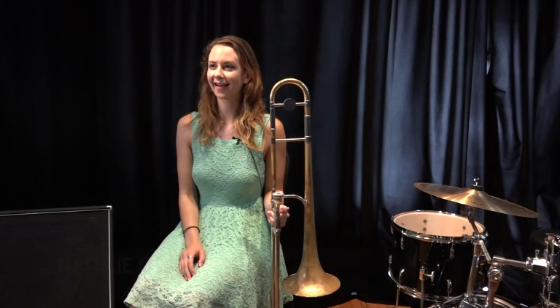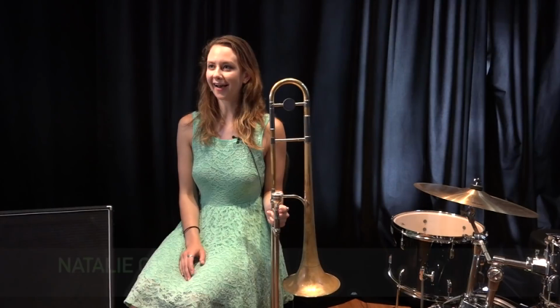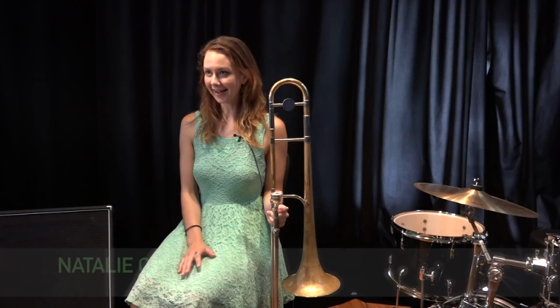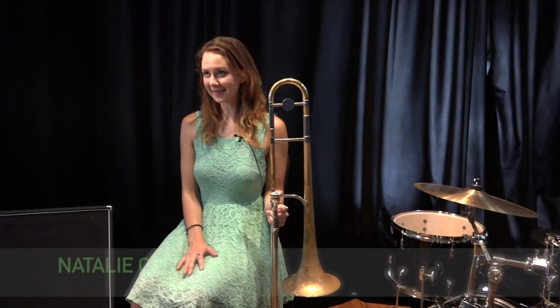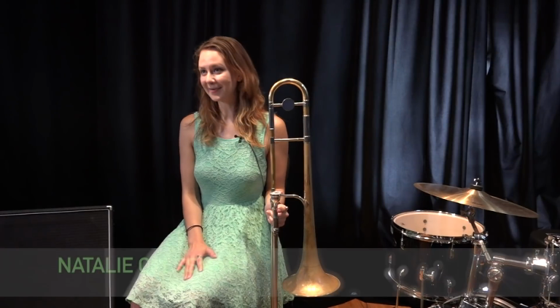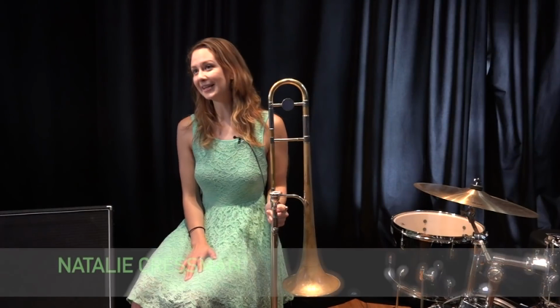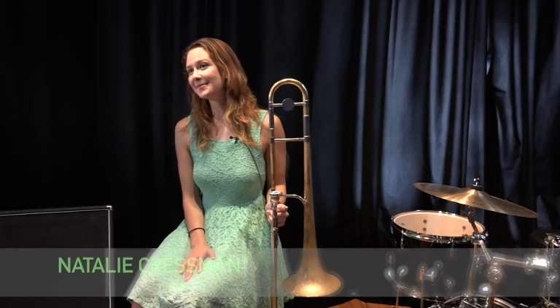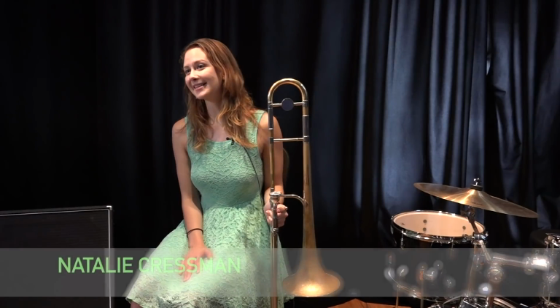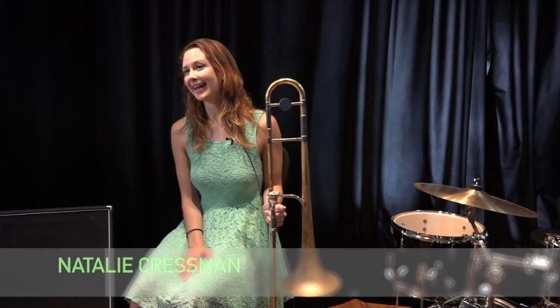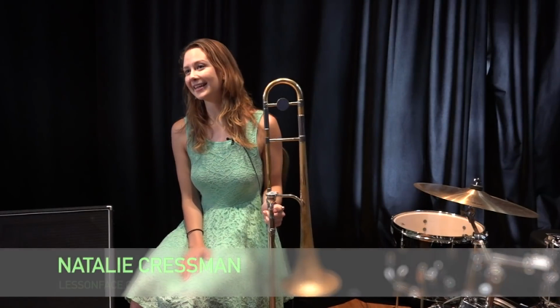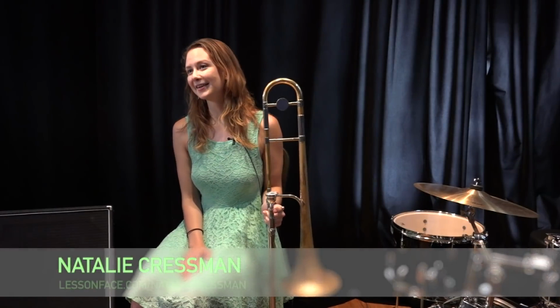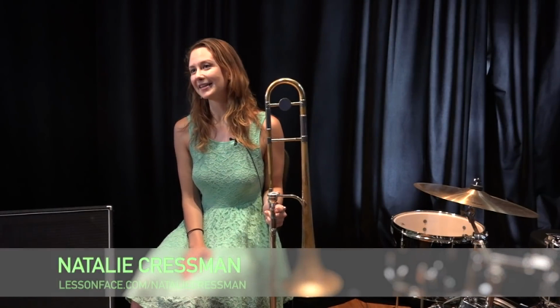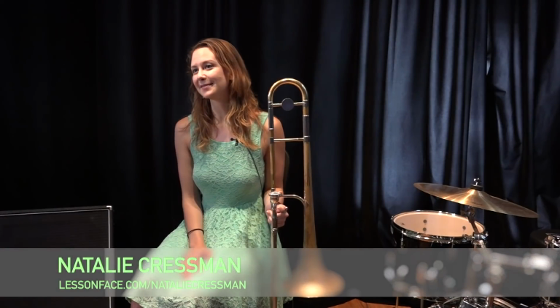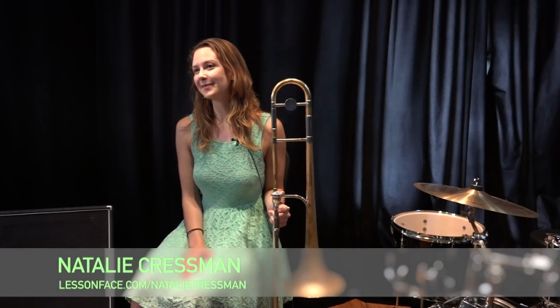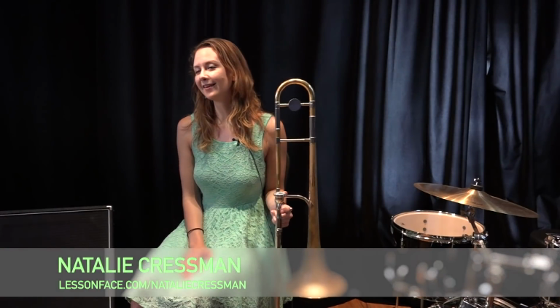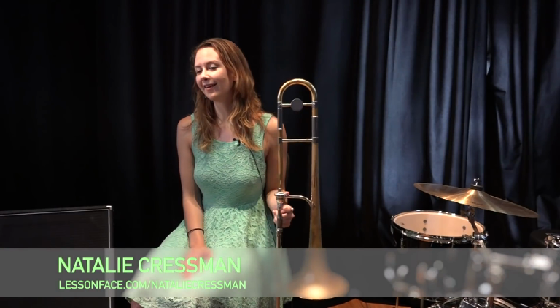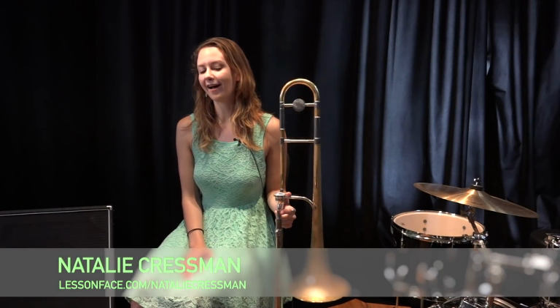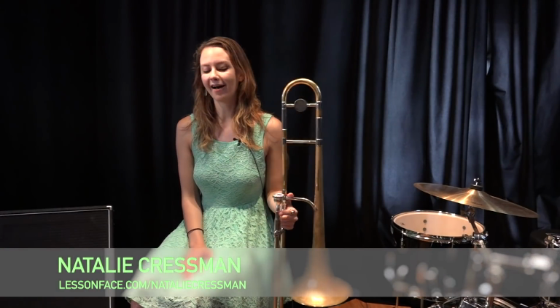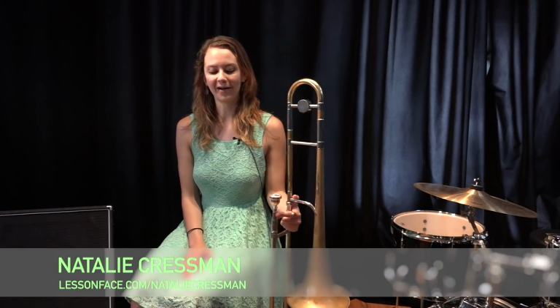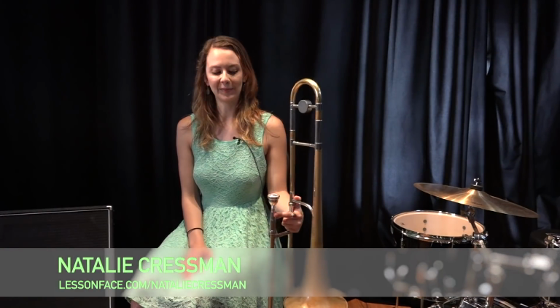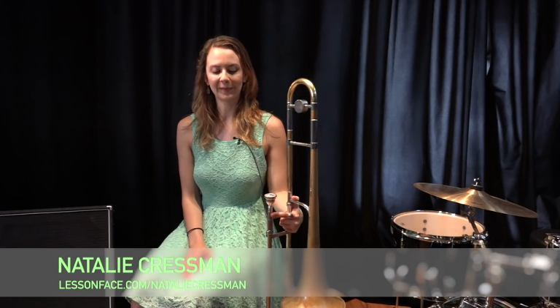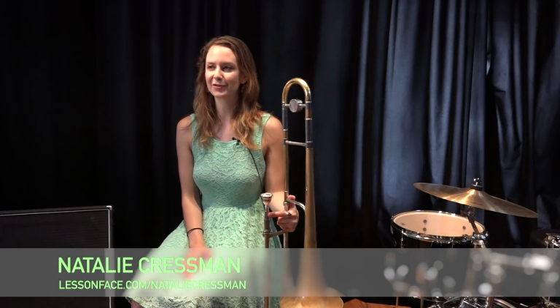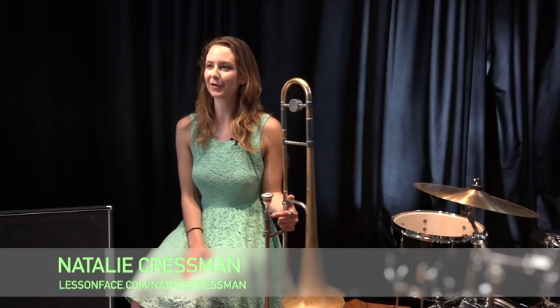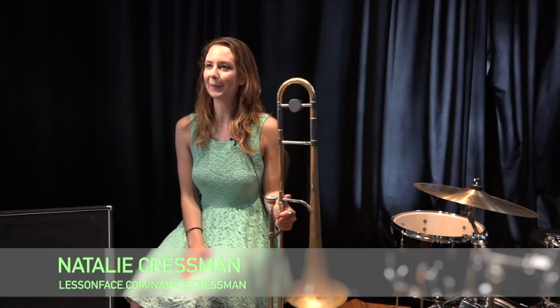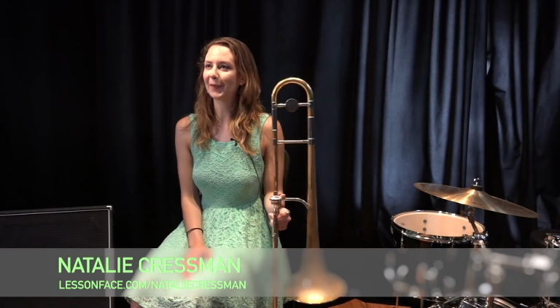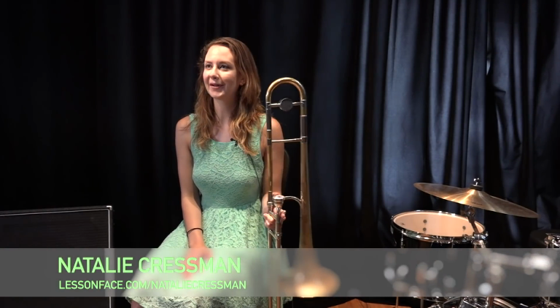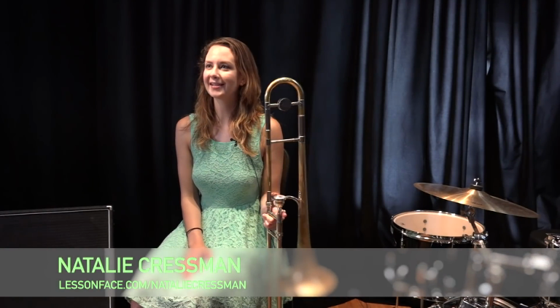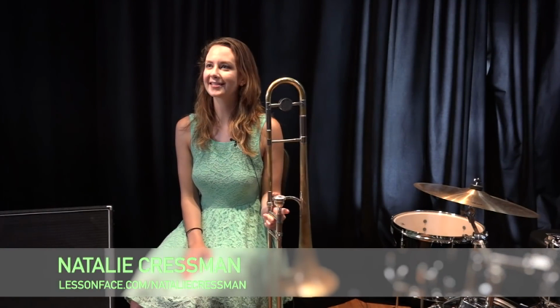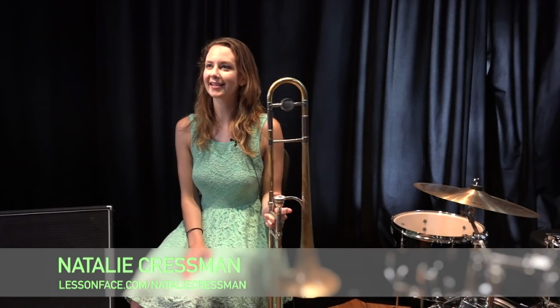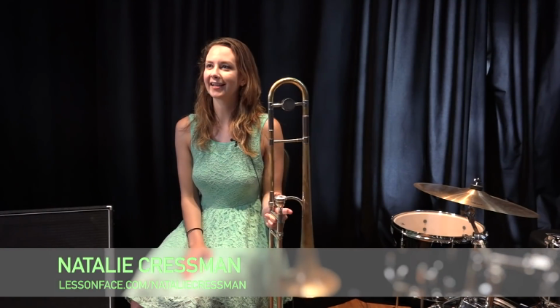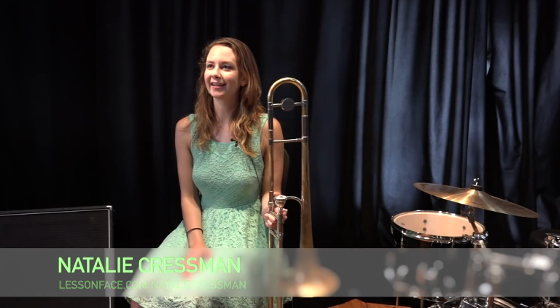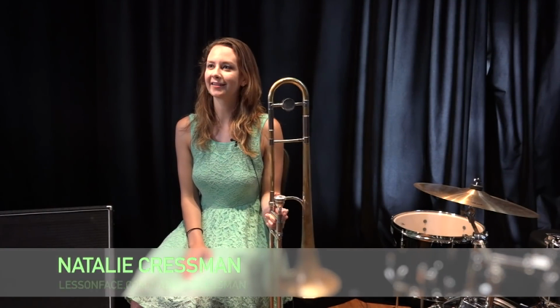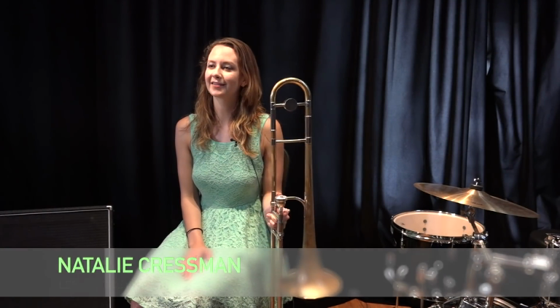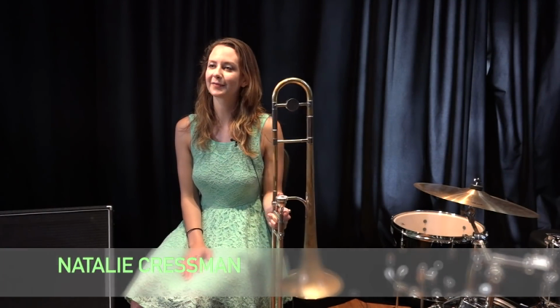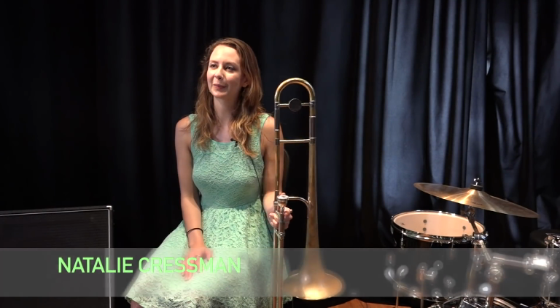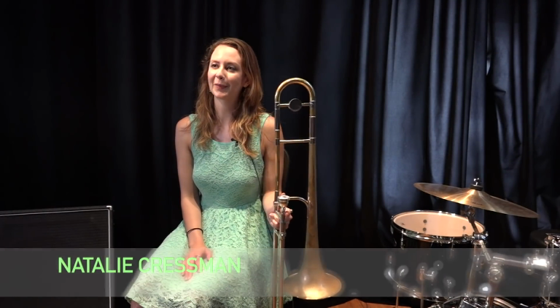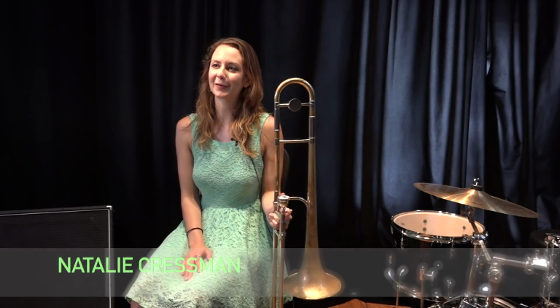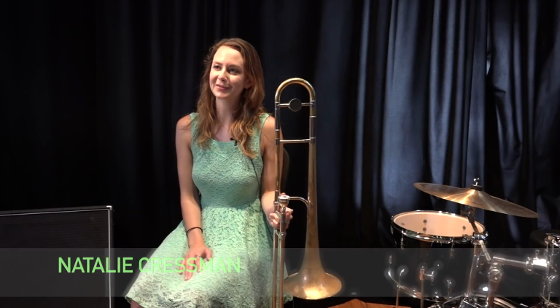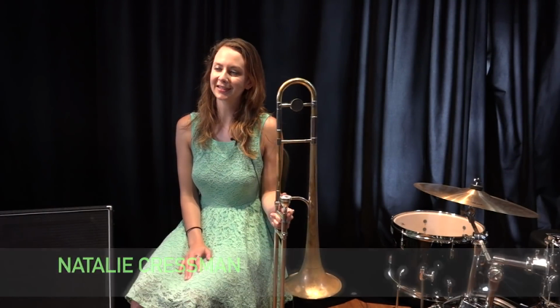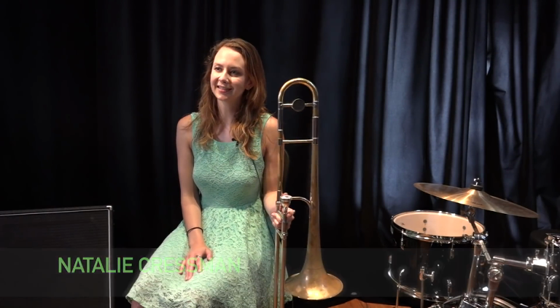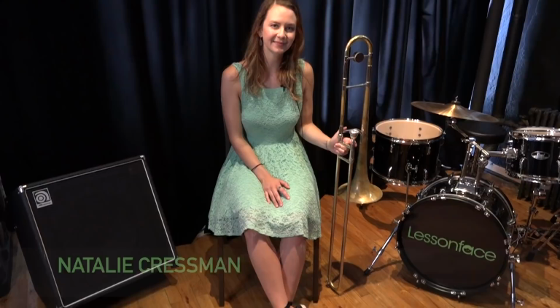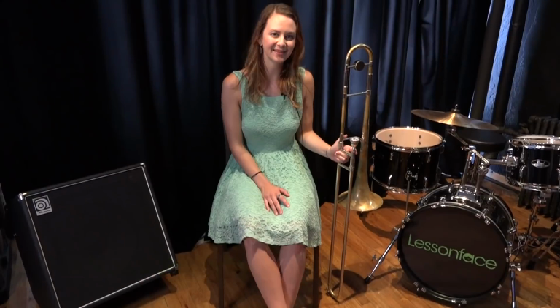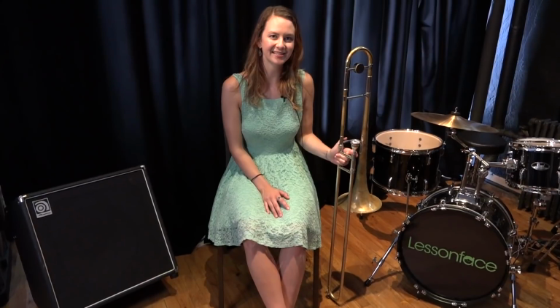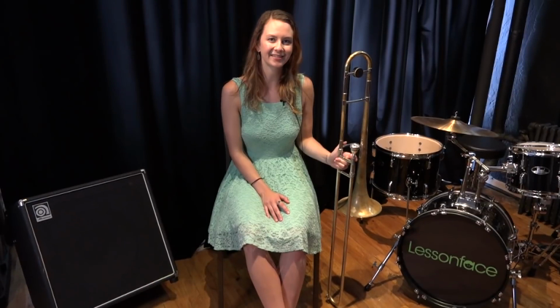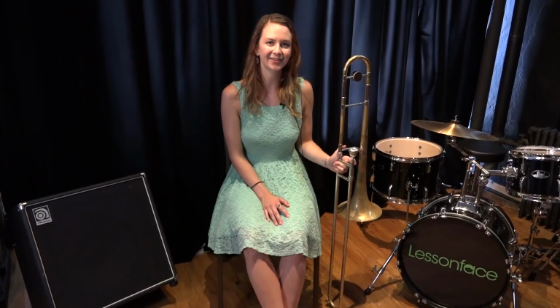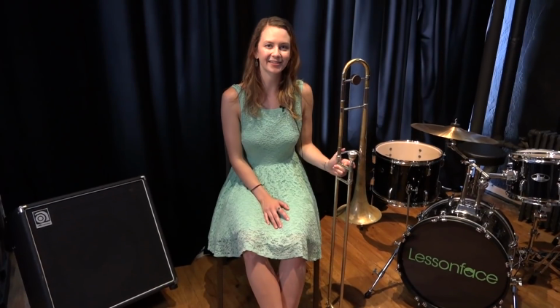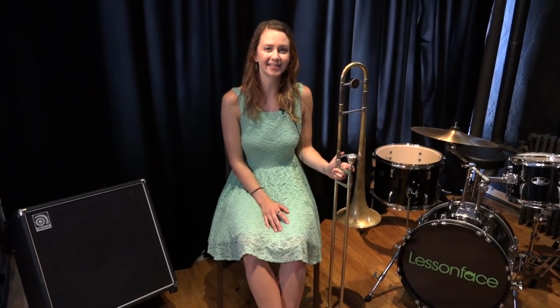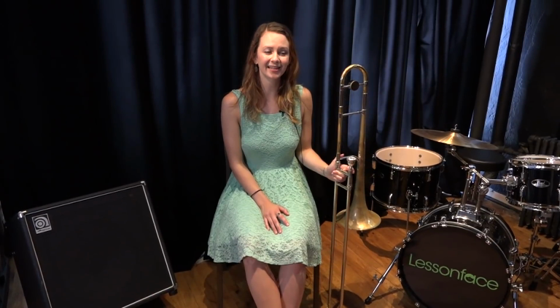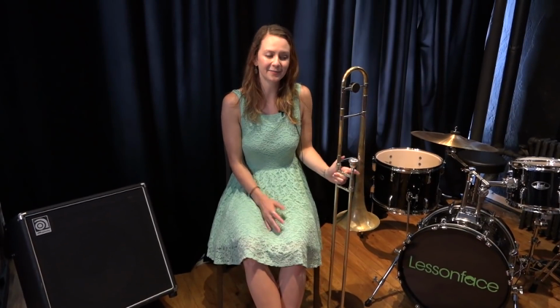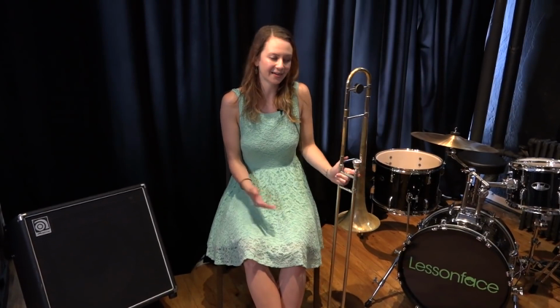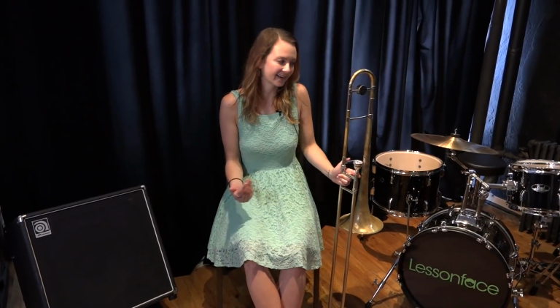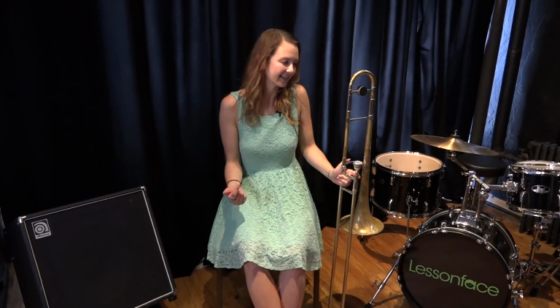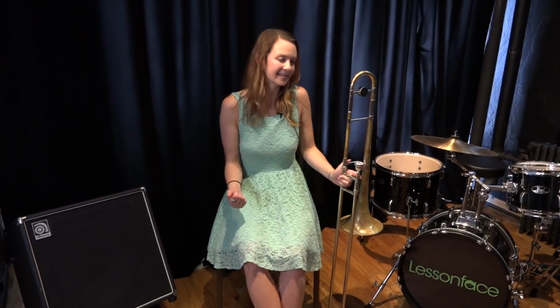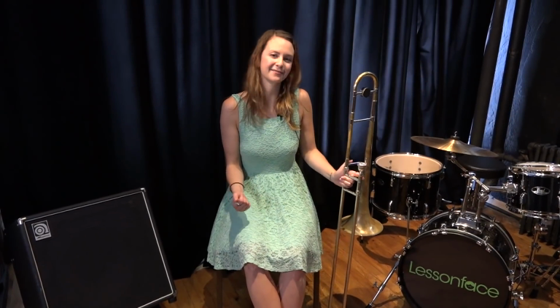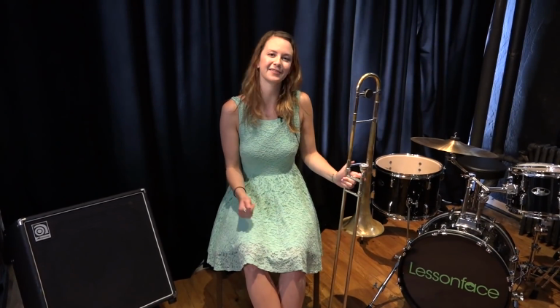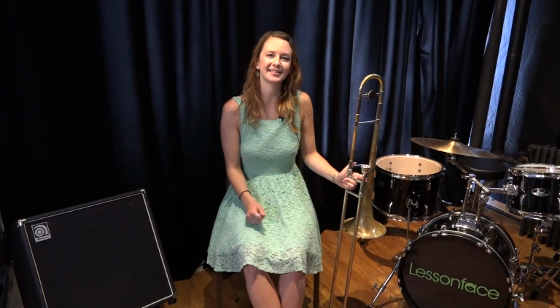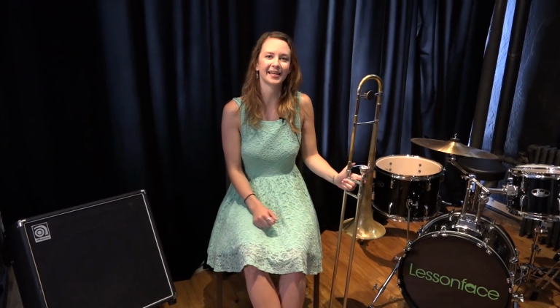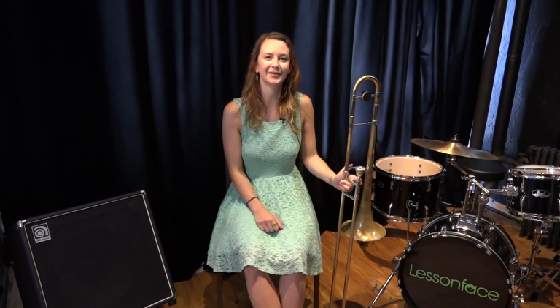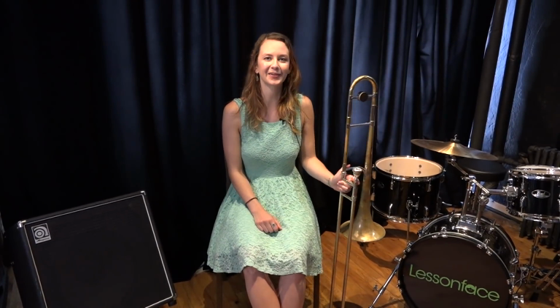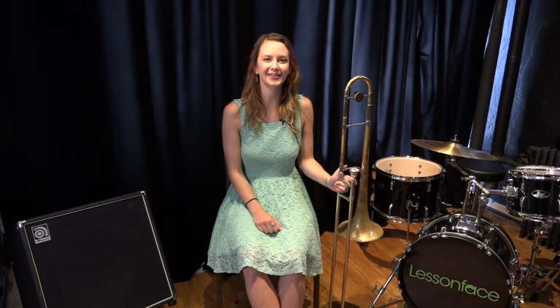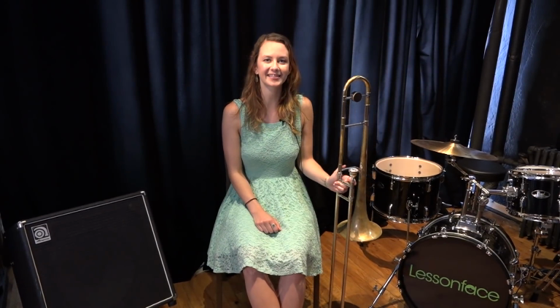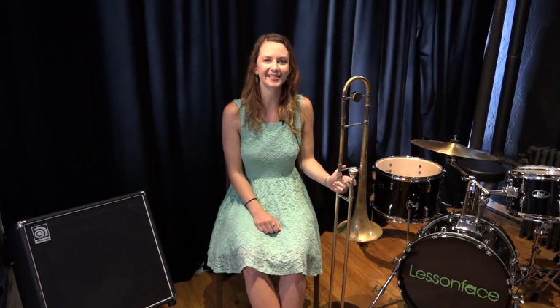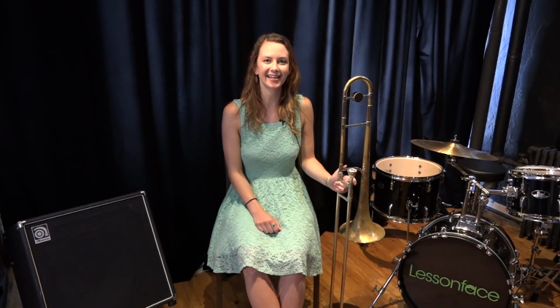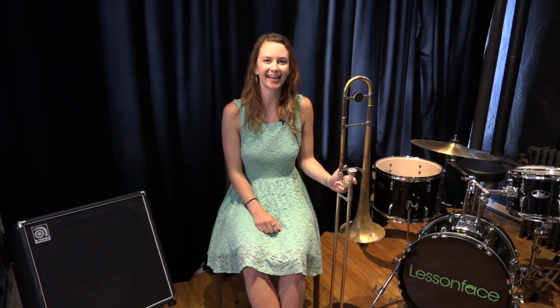Hi, my name is Natalie Cressman. I'm a trombonist and composer based in New York City. I'm here at Lesson Face headquarters today.